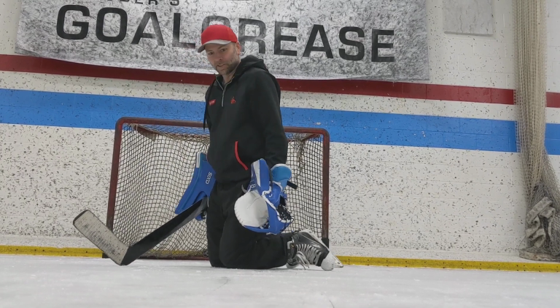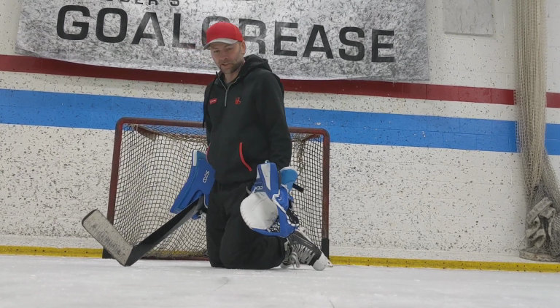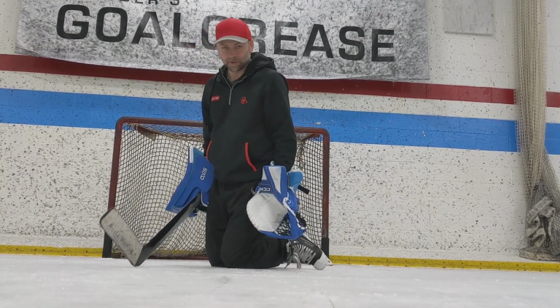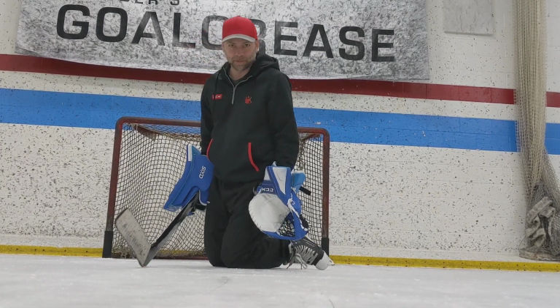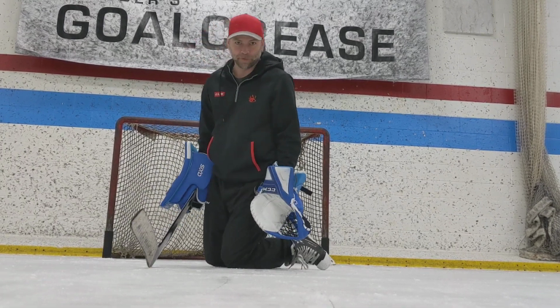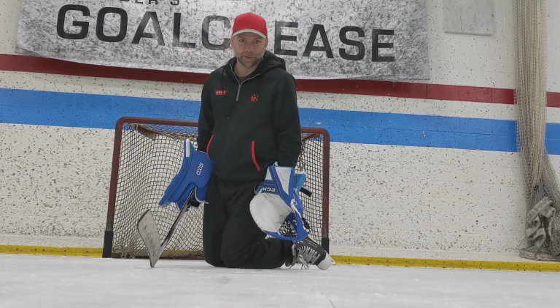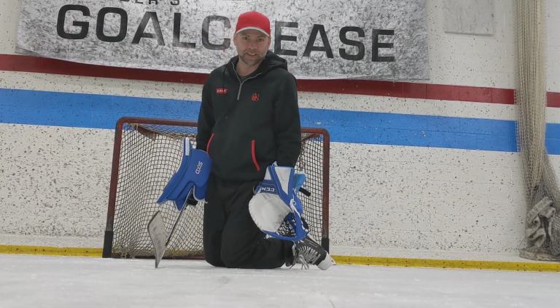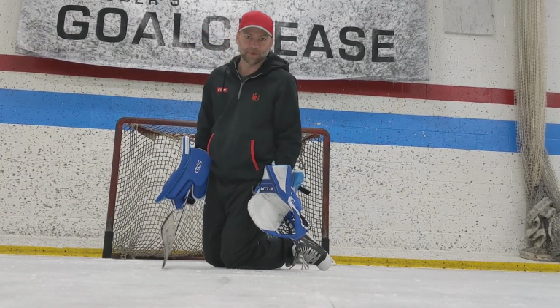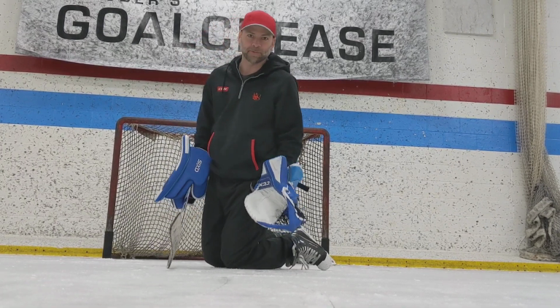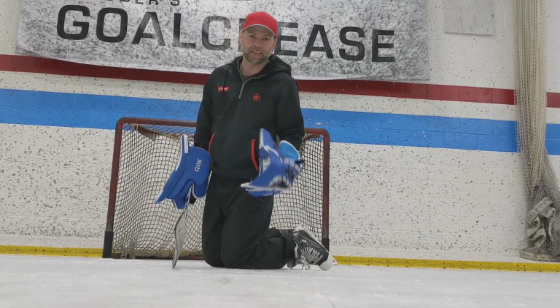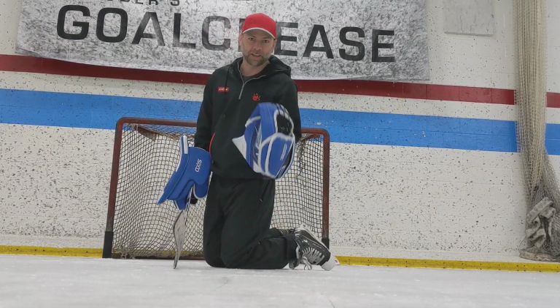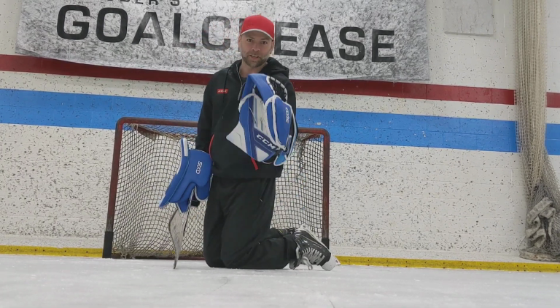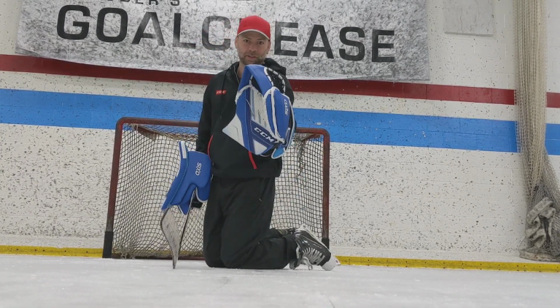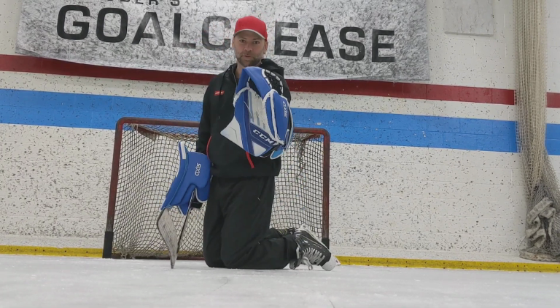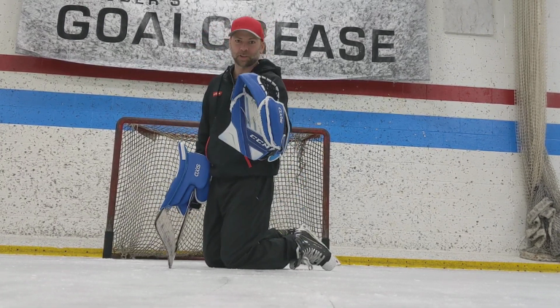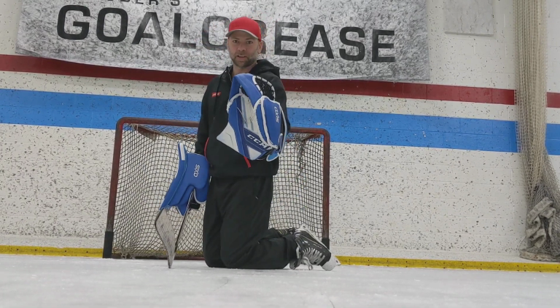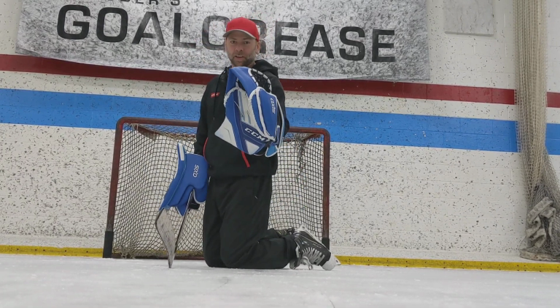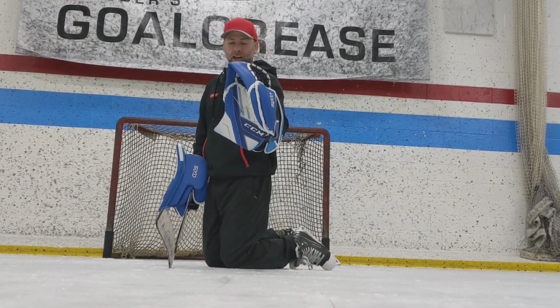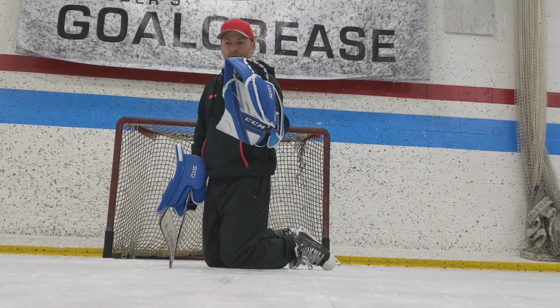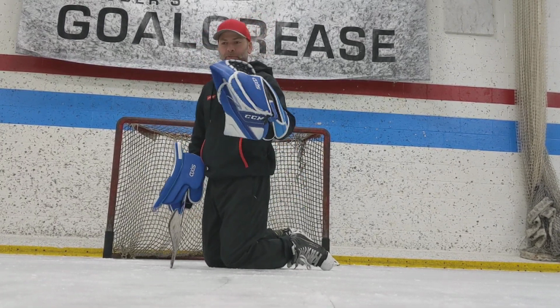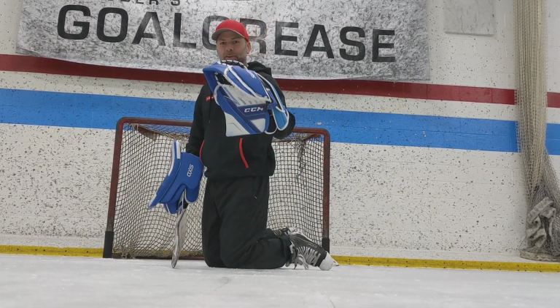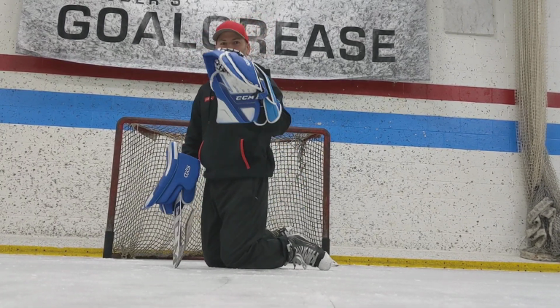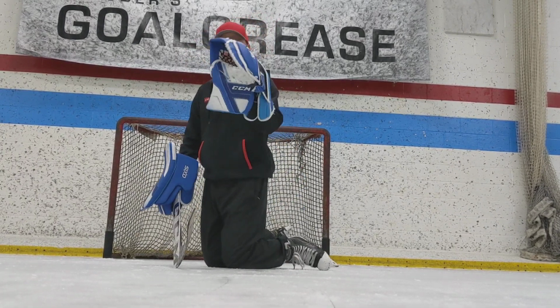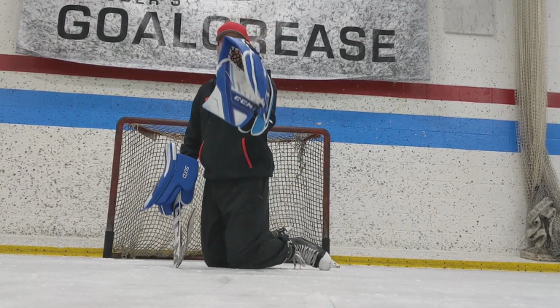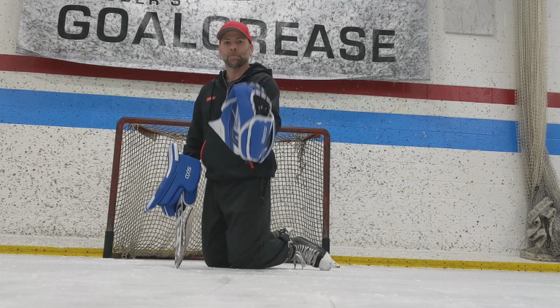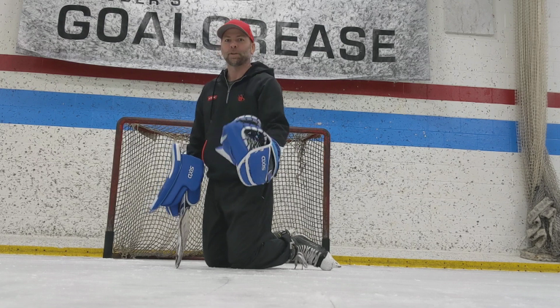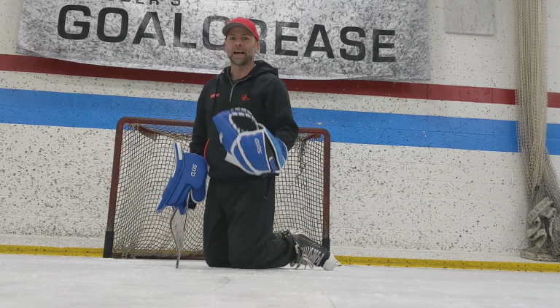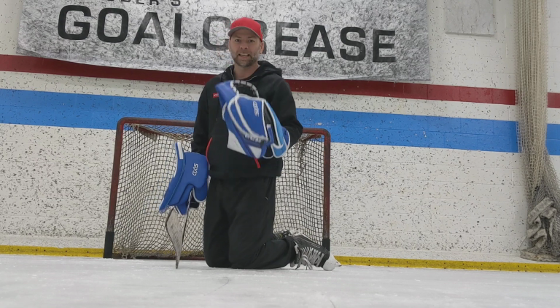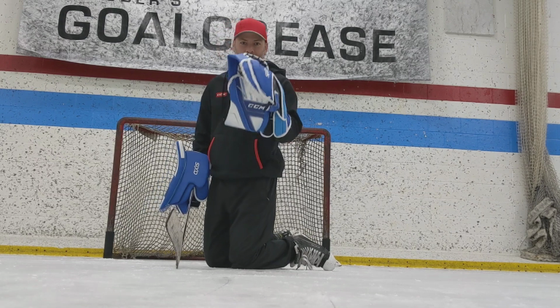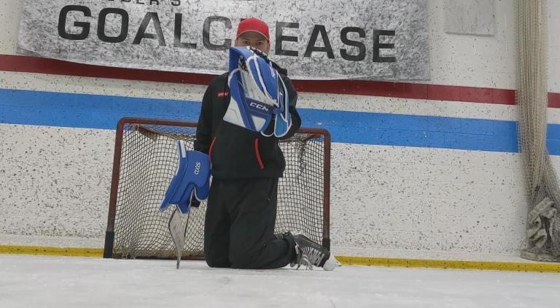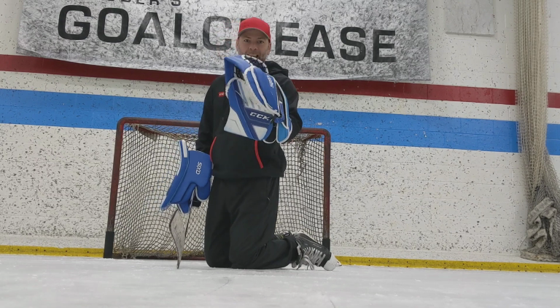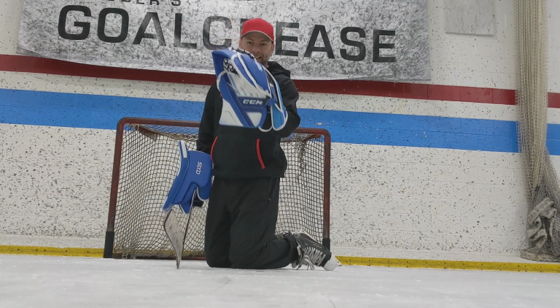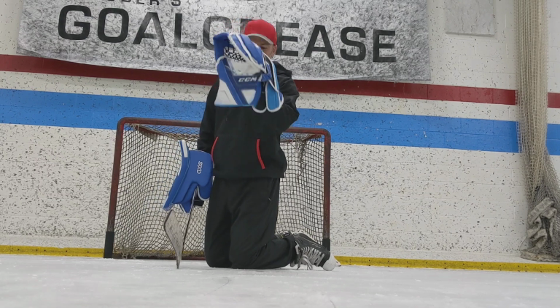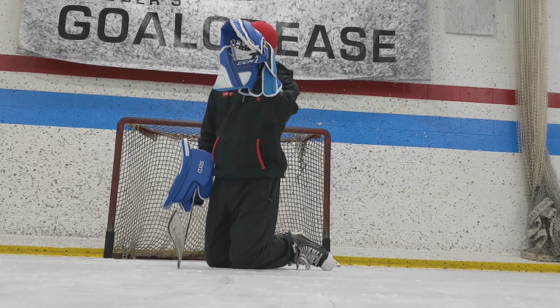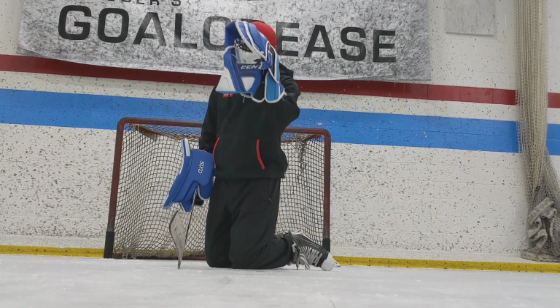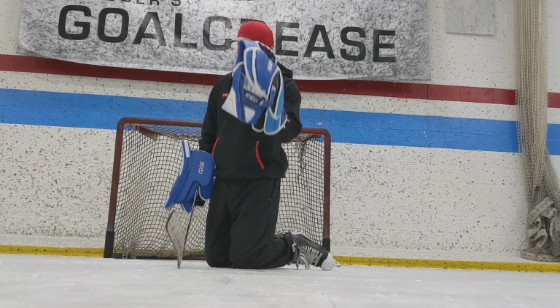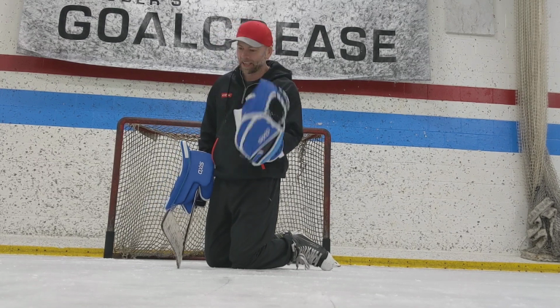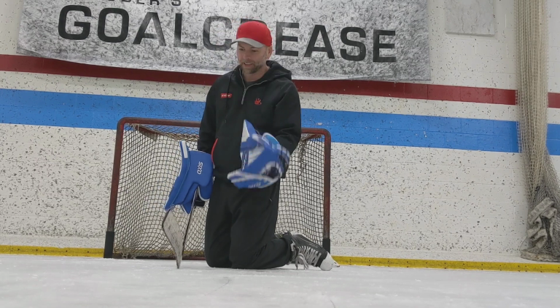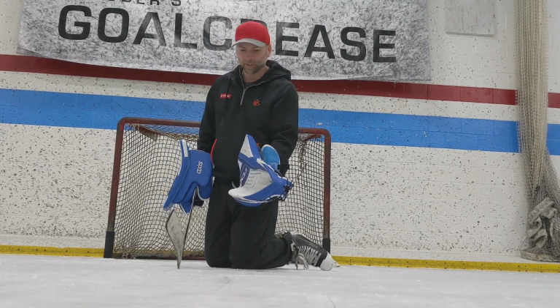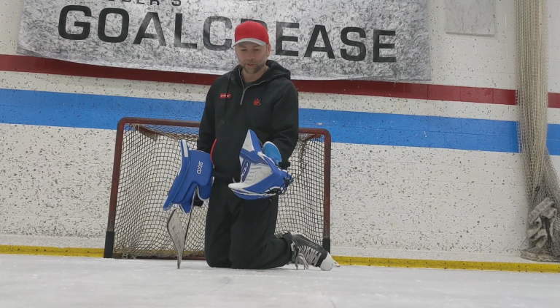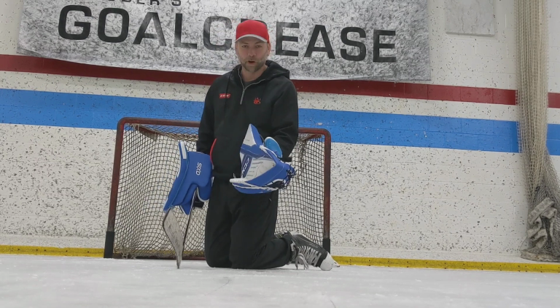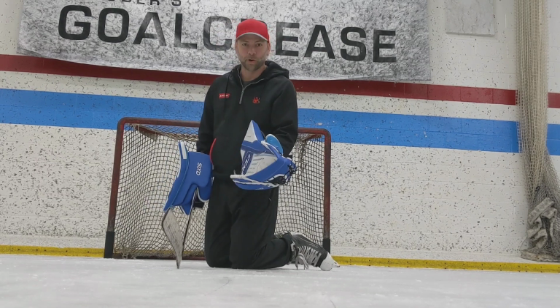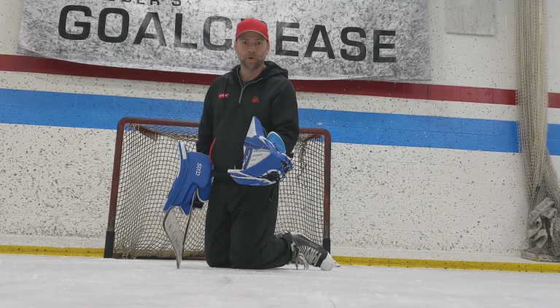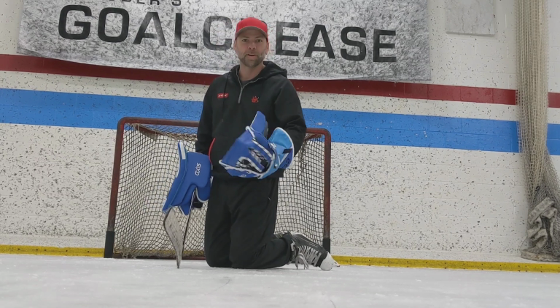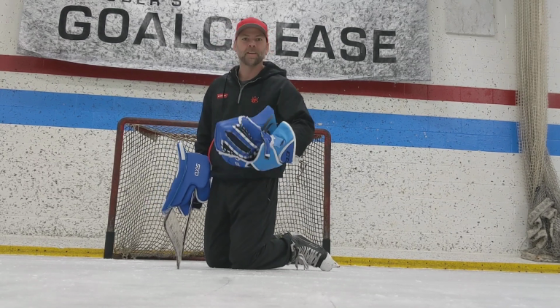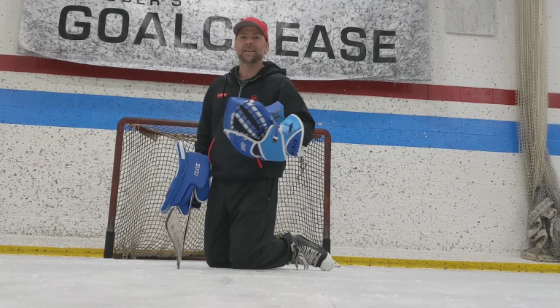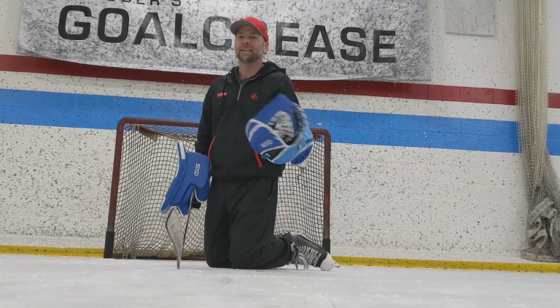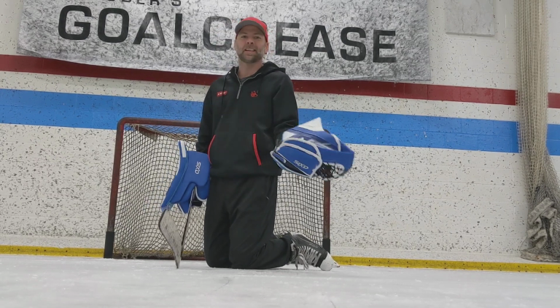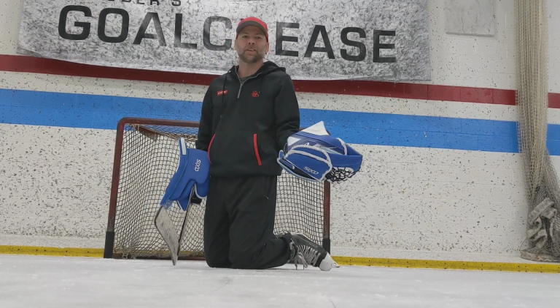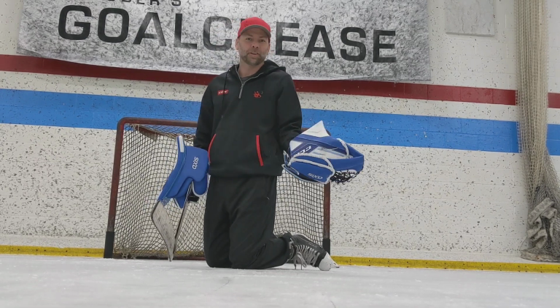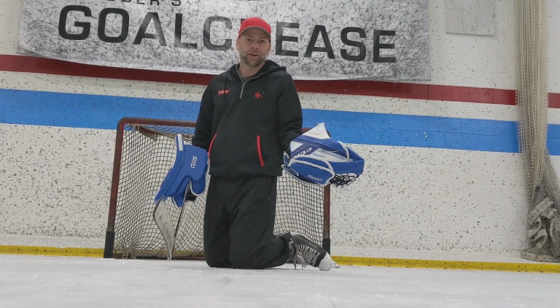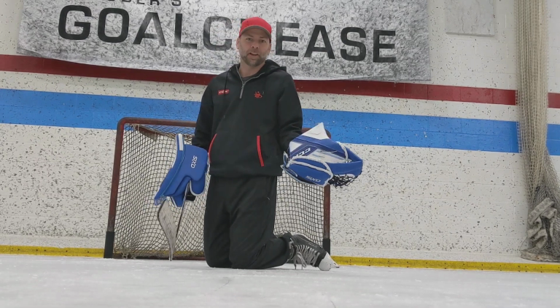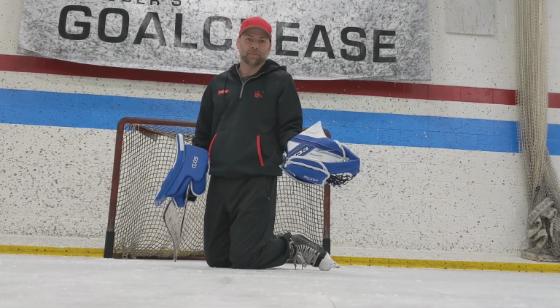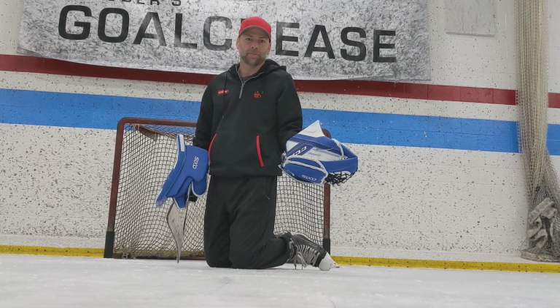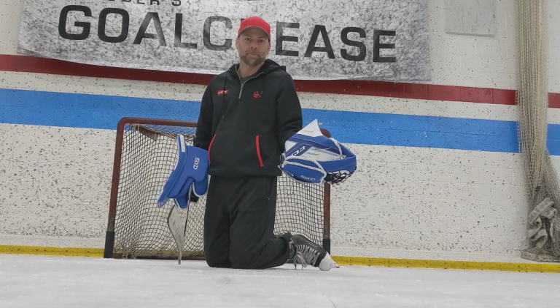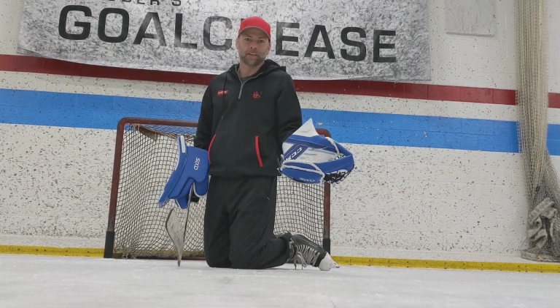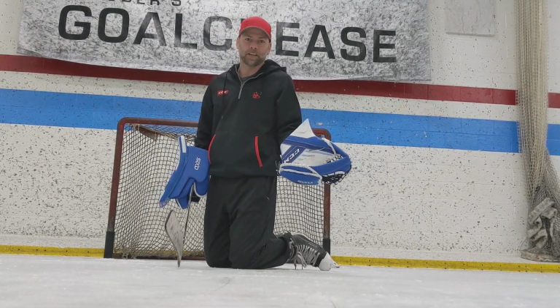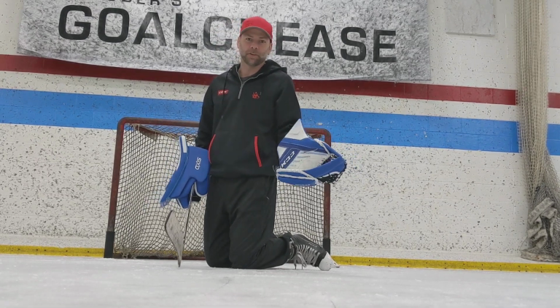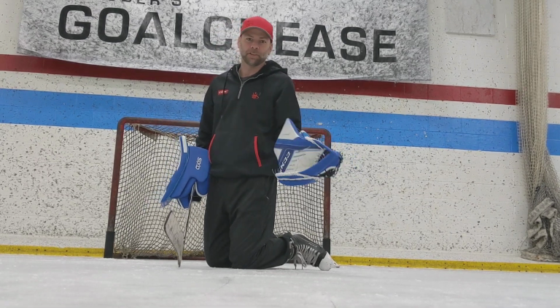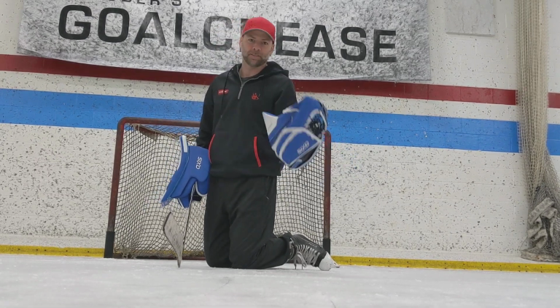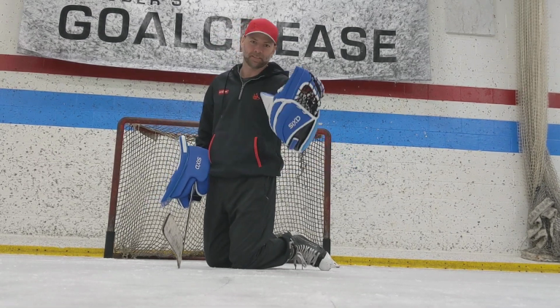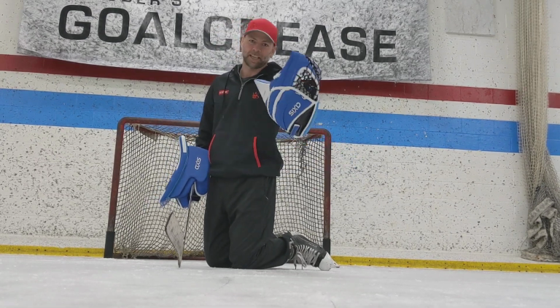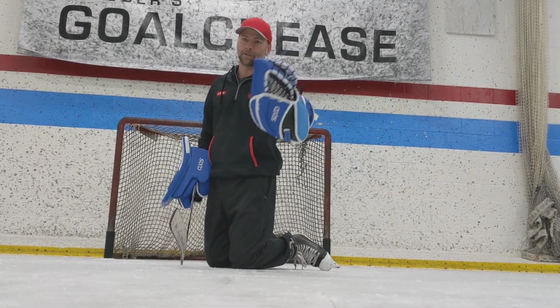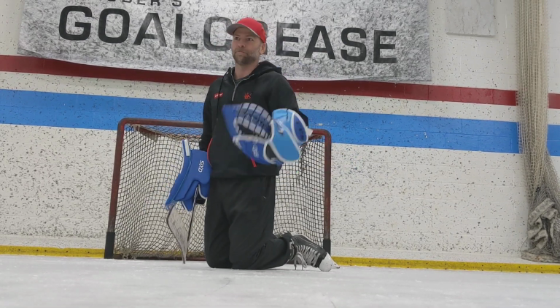There are some different tips on how you can use your glove: blocking, reacting, high, low. Get good at all of them.